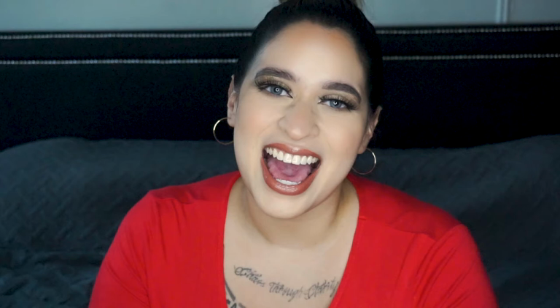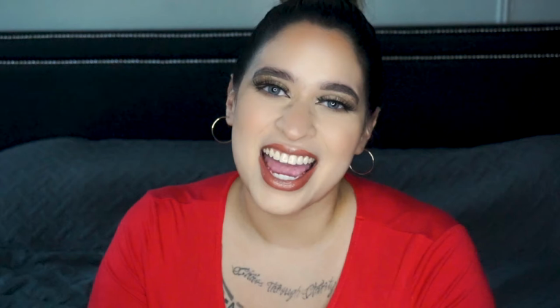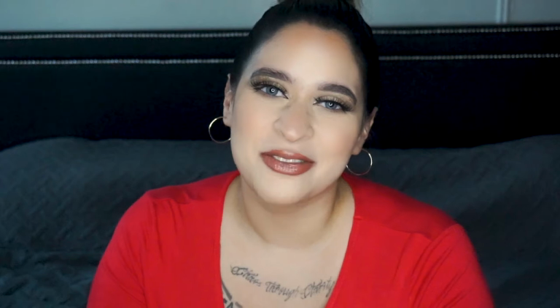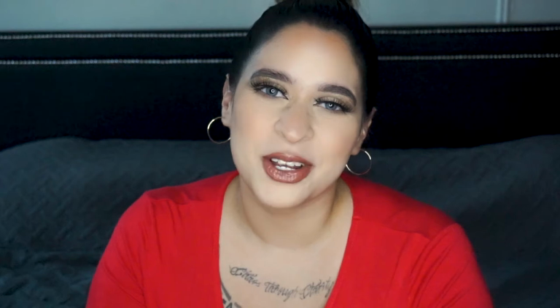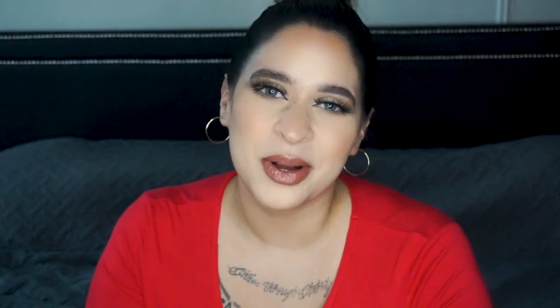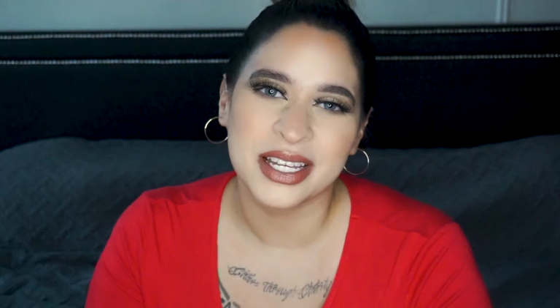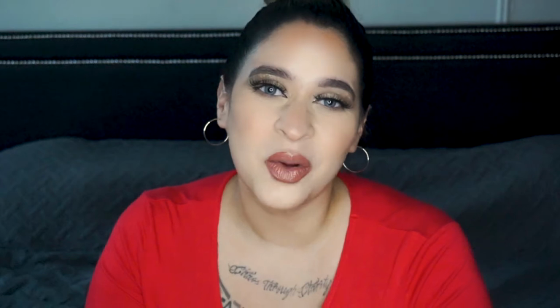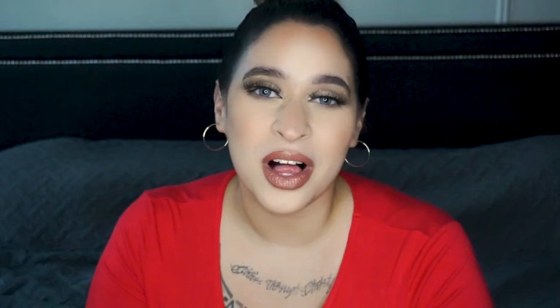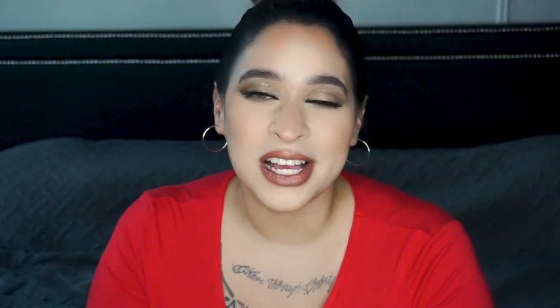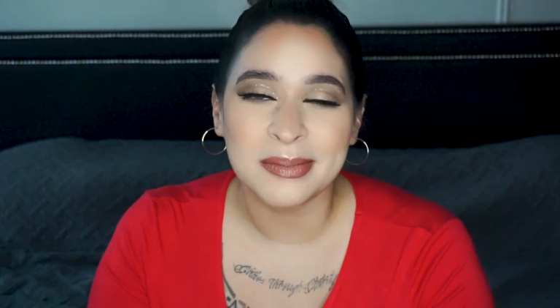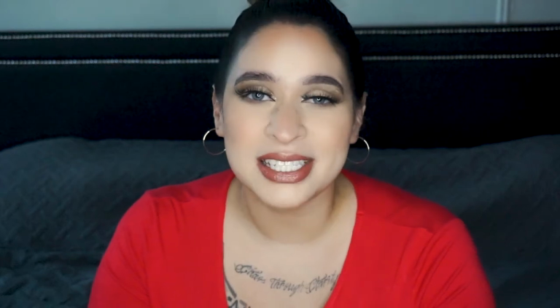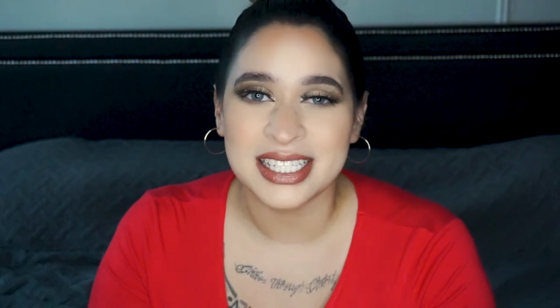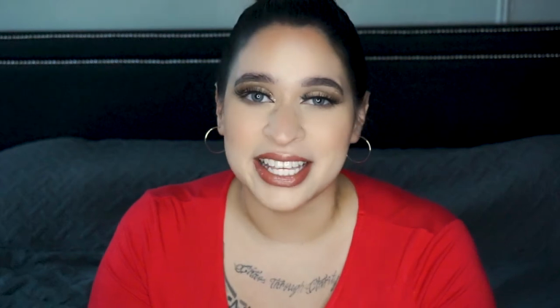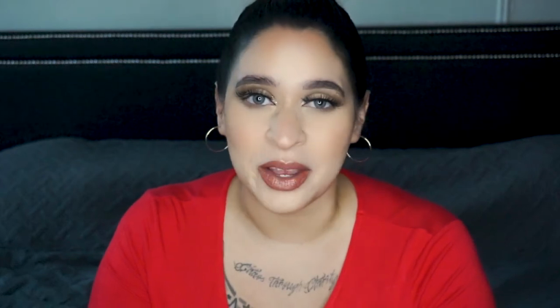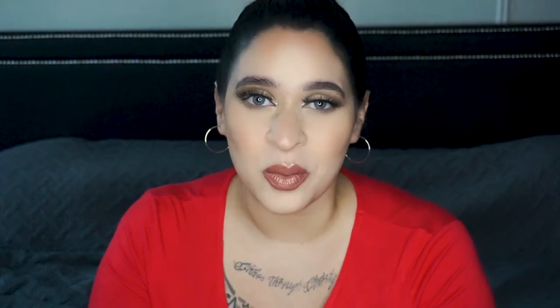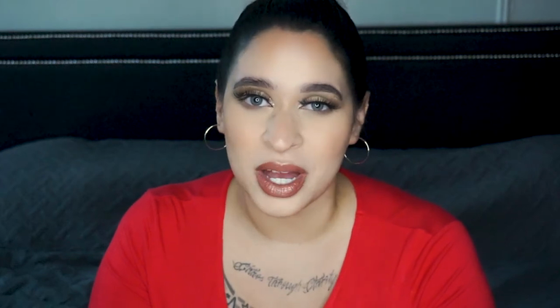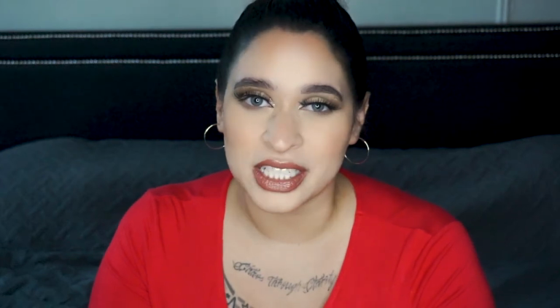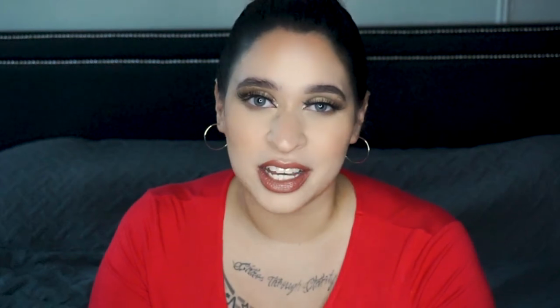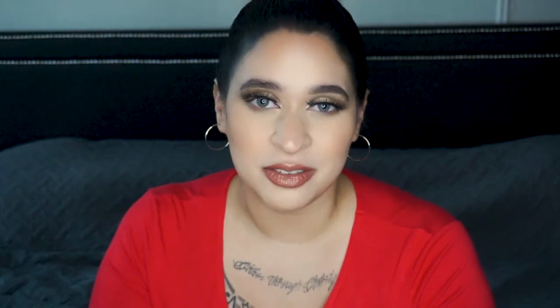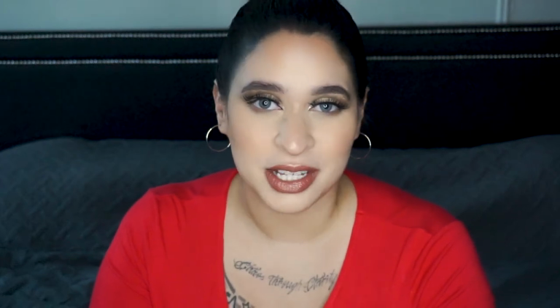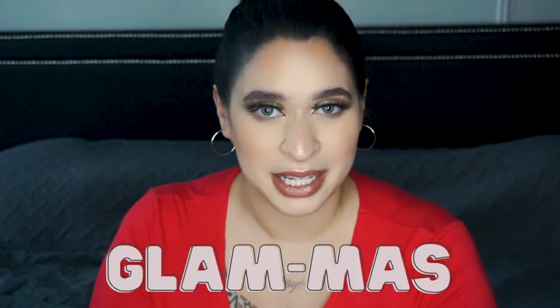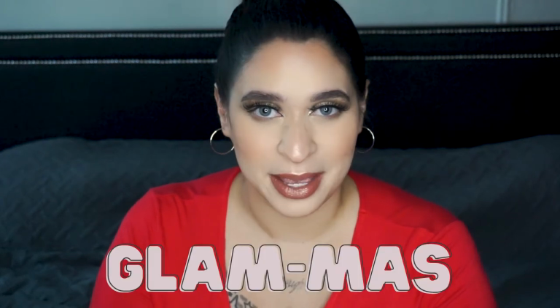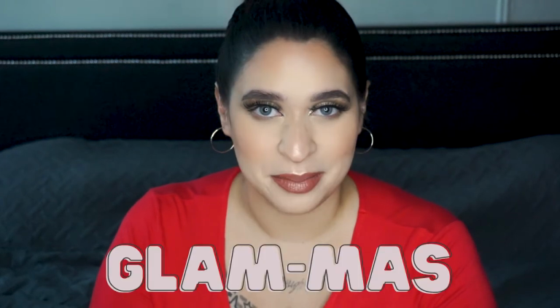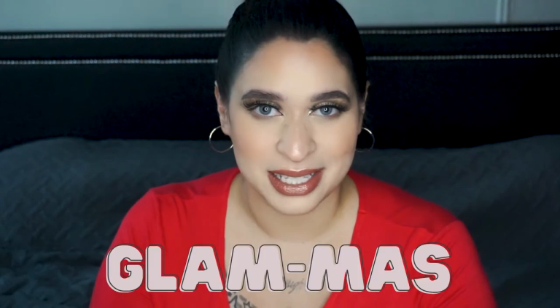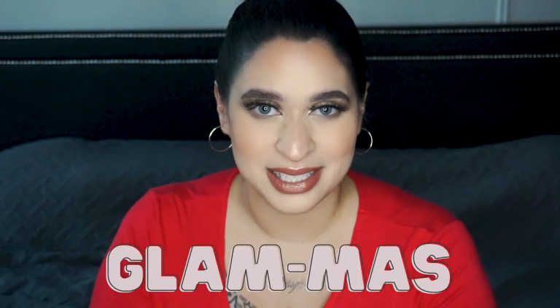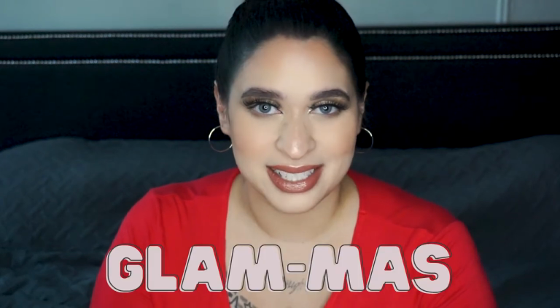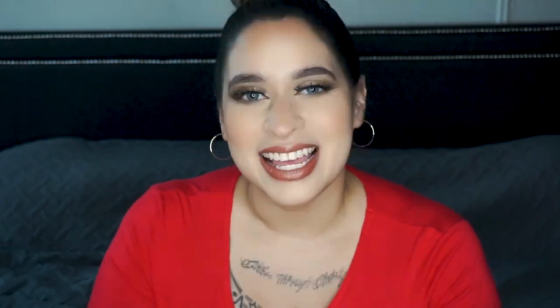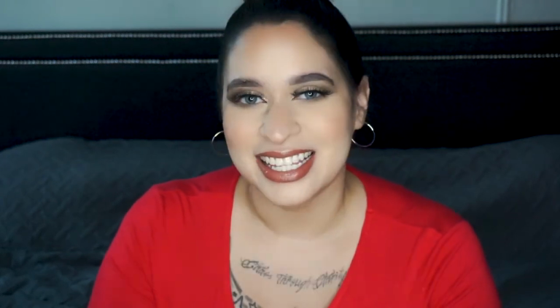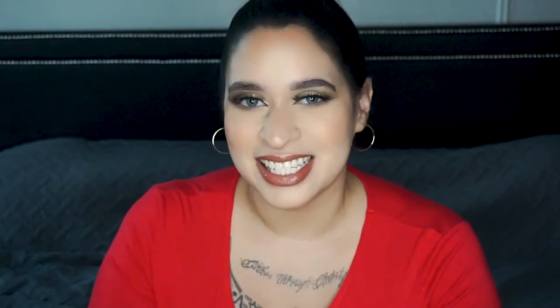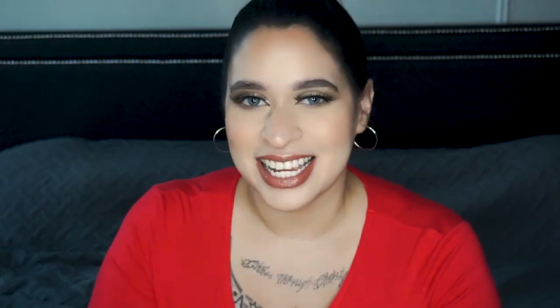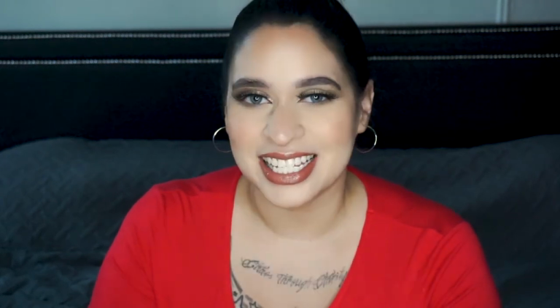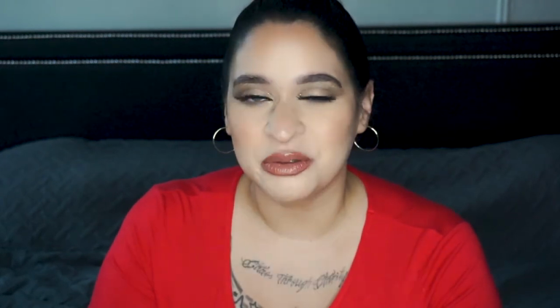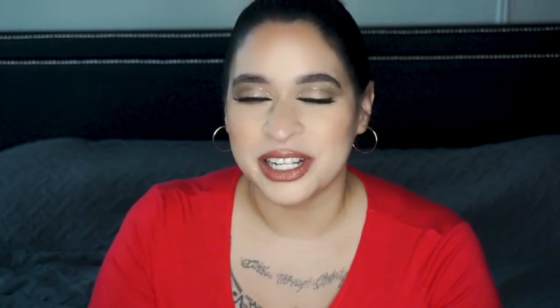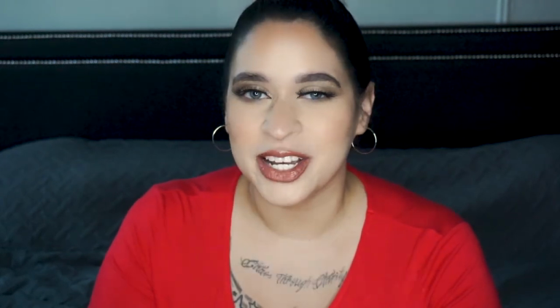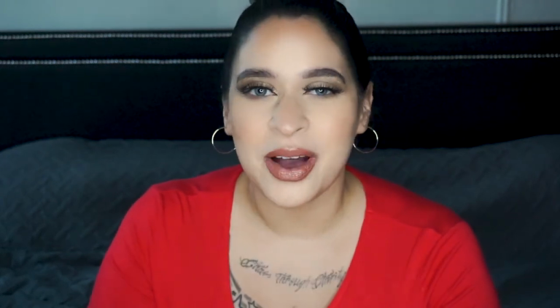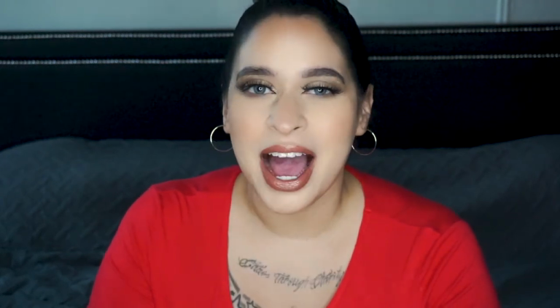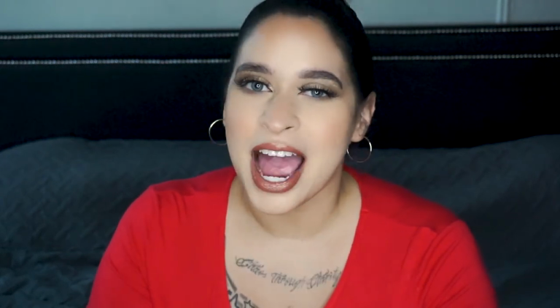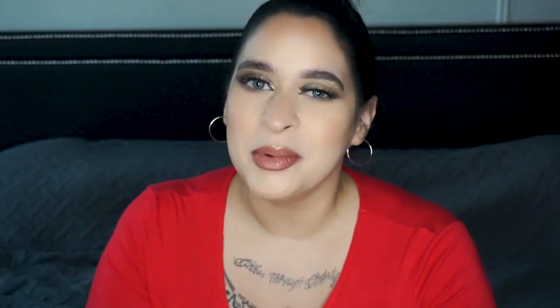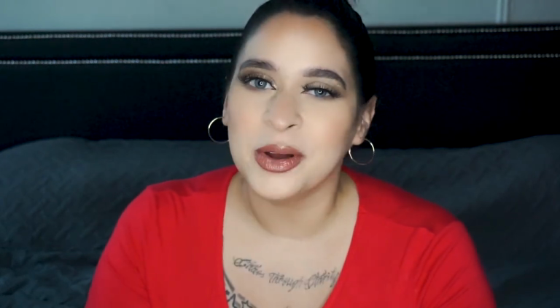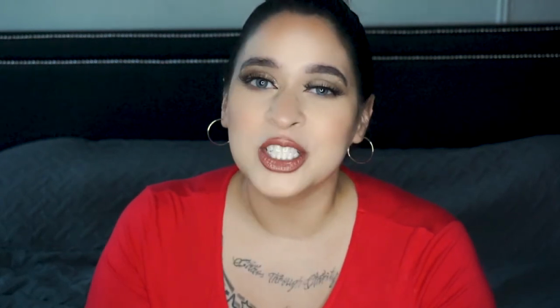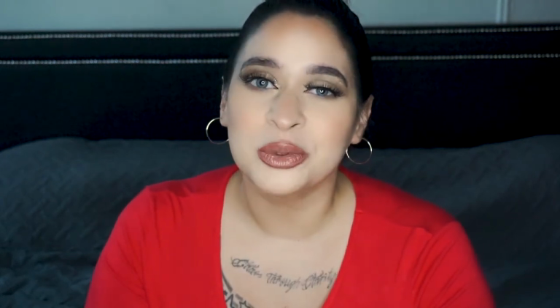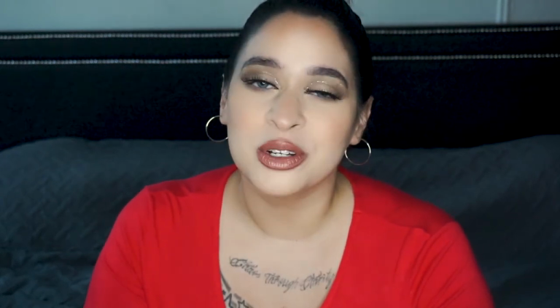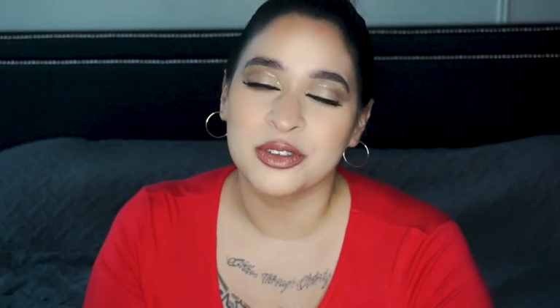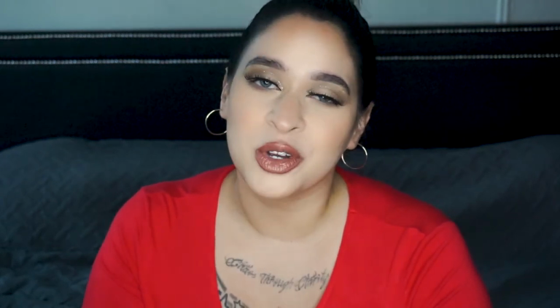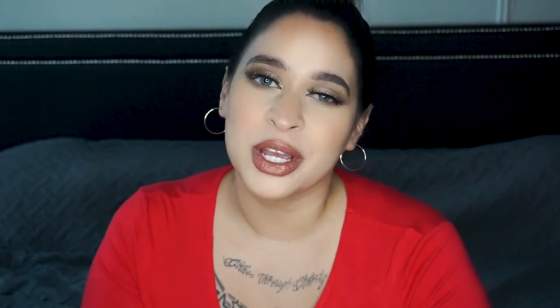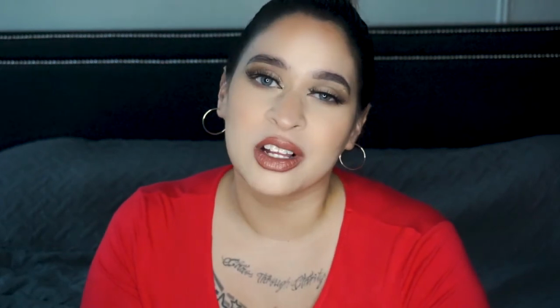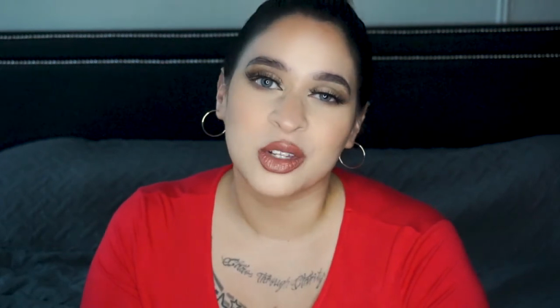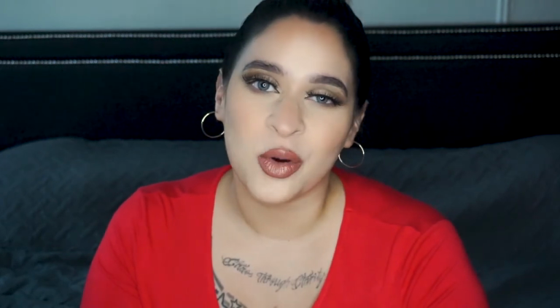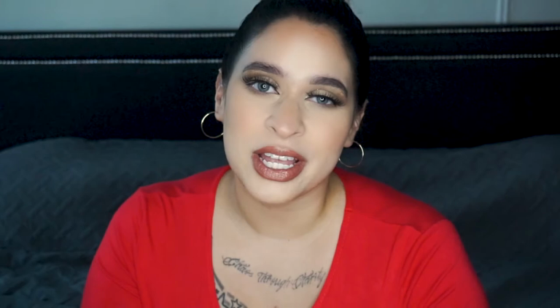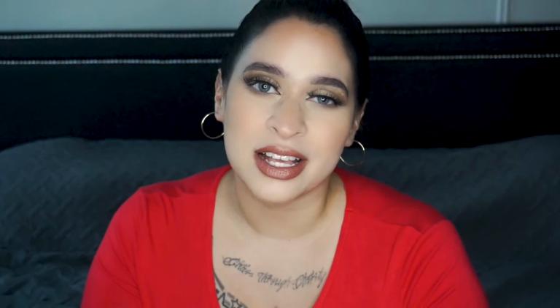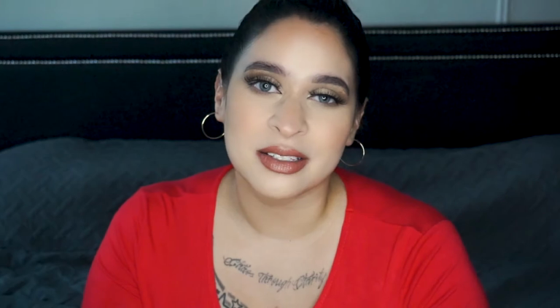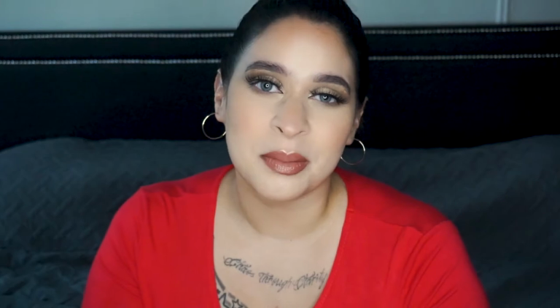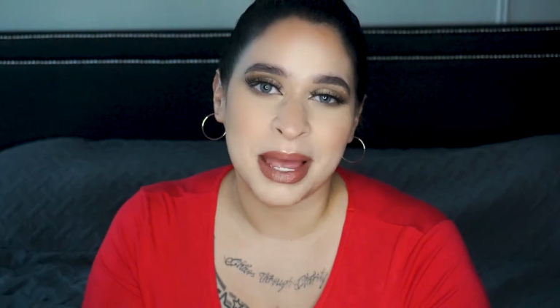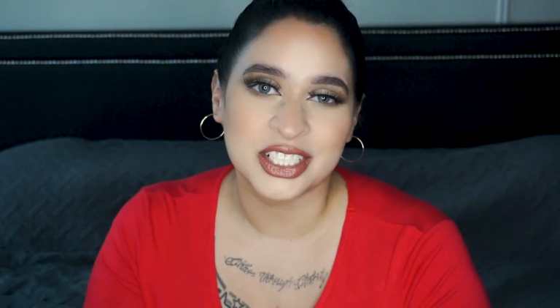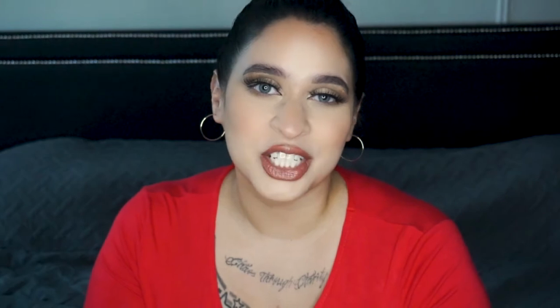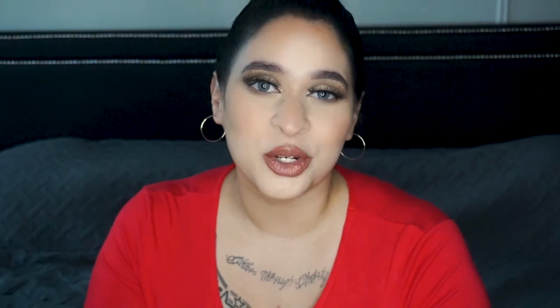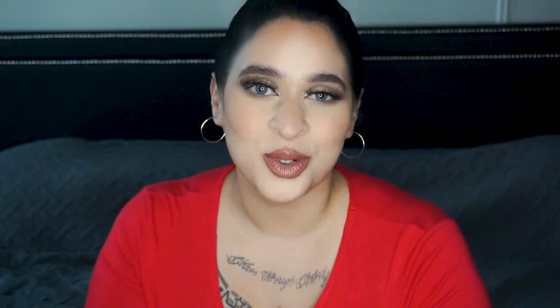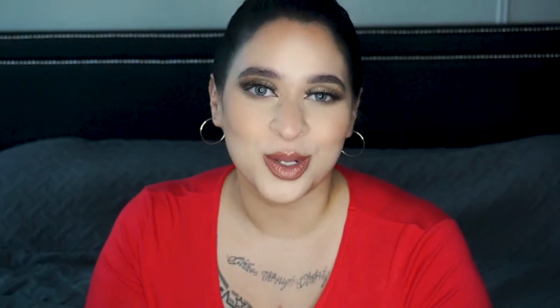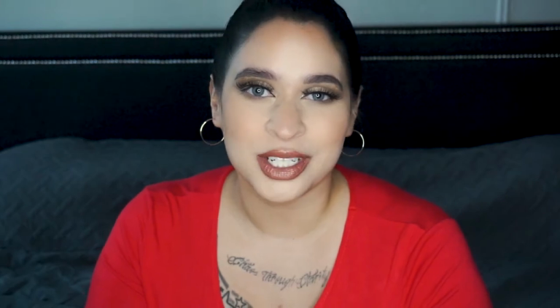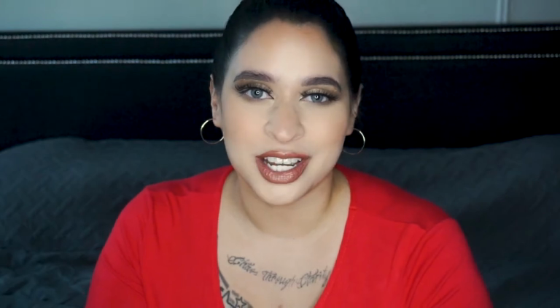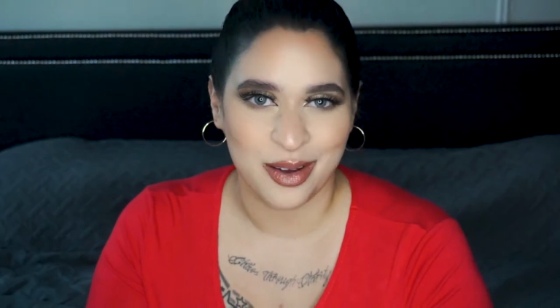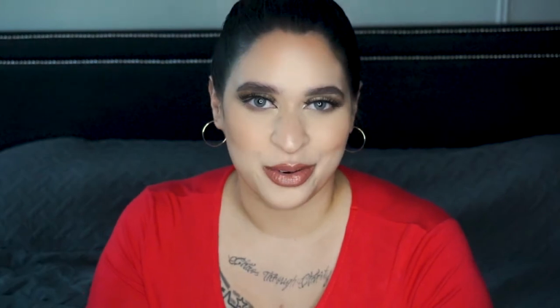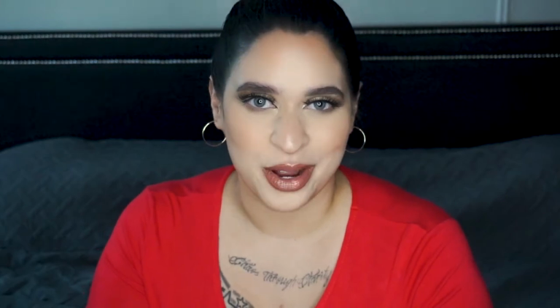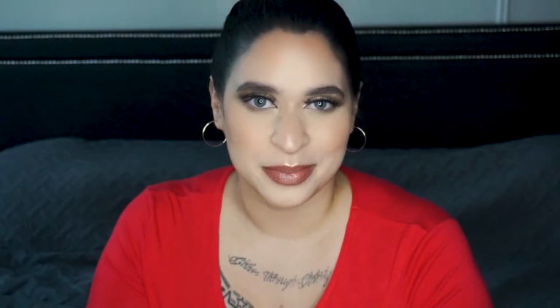Hi everyone! Welcome to day one of Glammas. In today's video, I'm going to be reviewing L'Oreal's Magic Root Cover-Up.